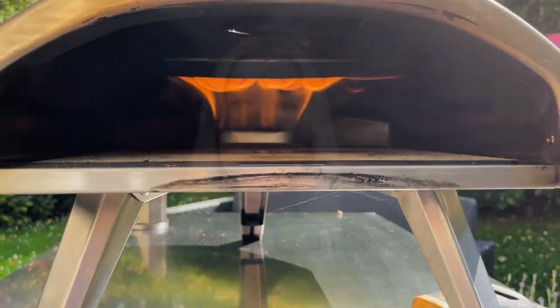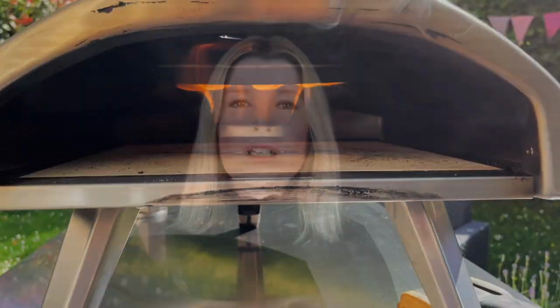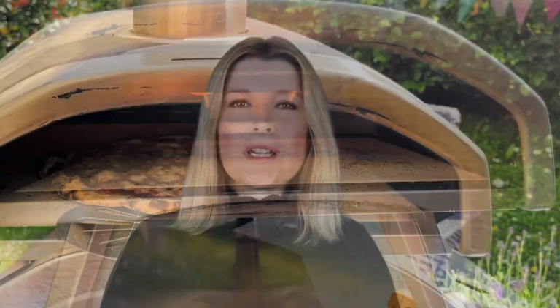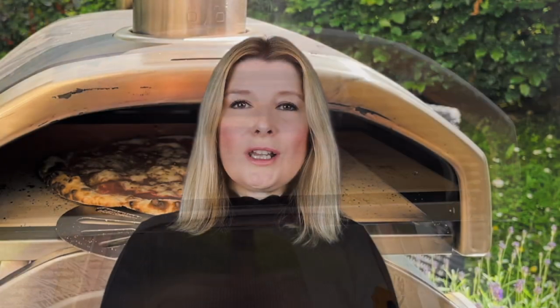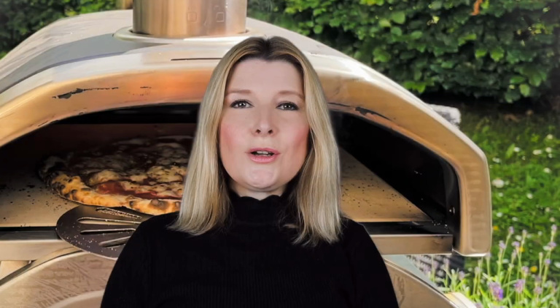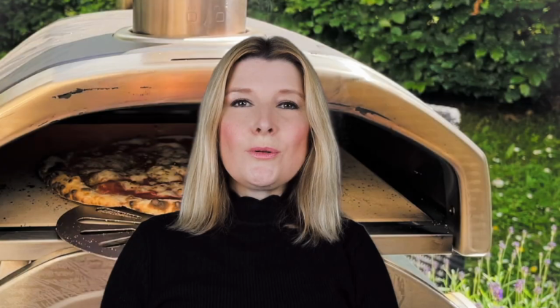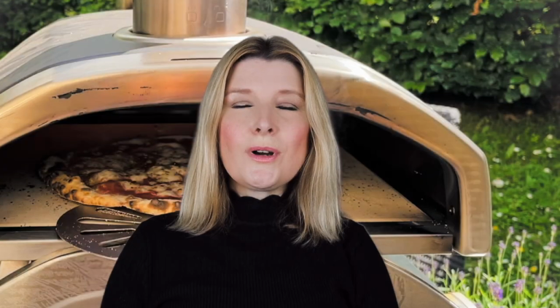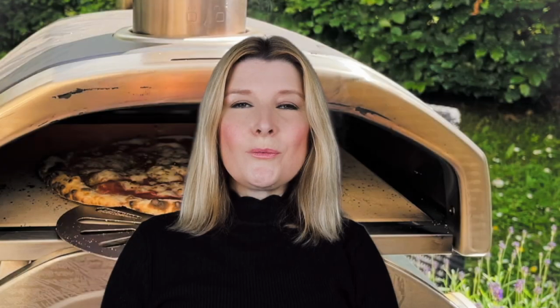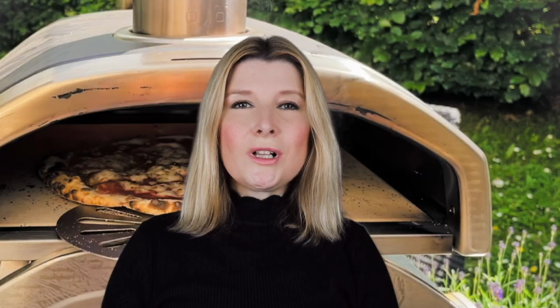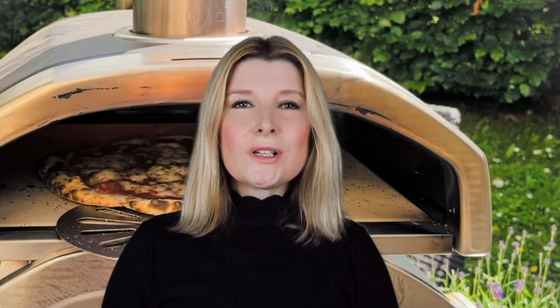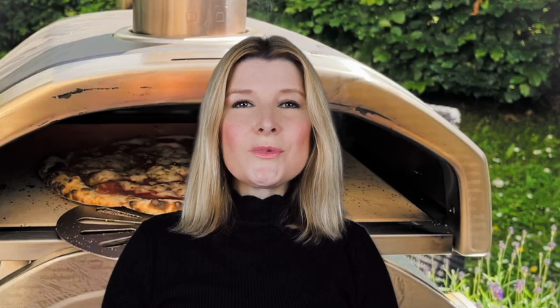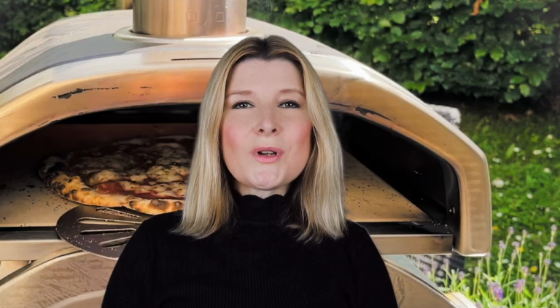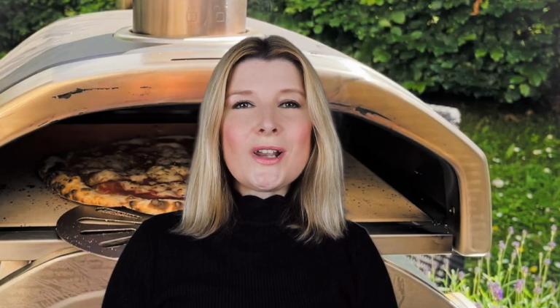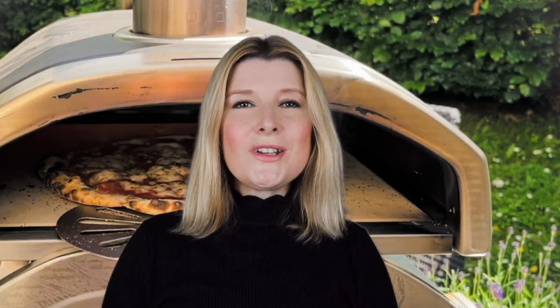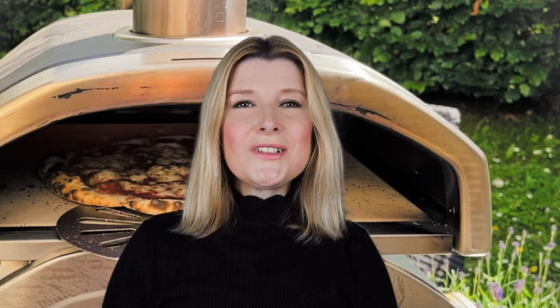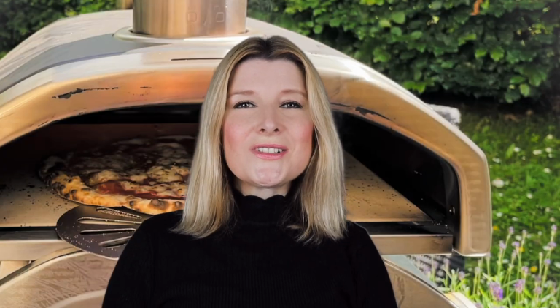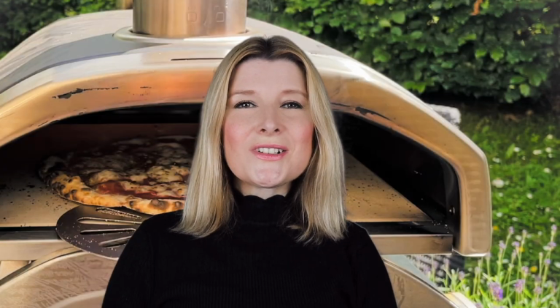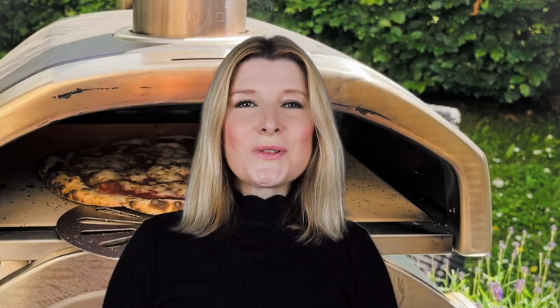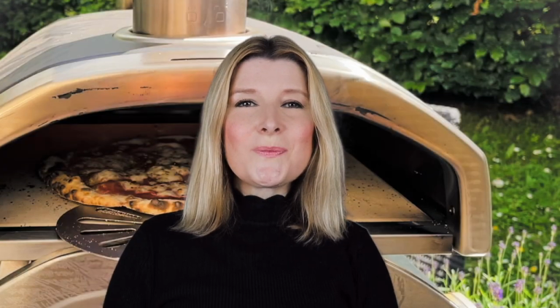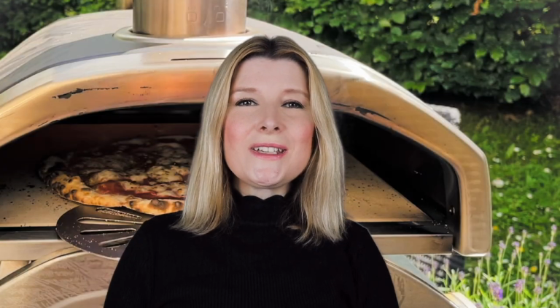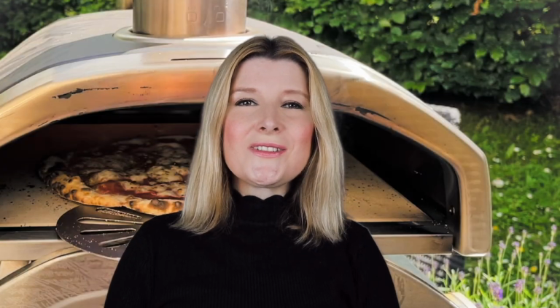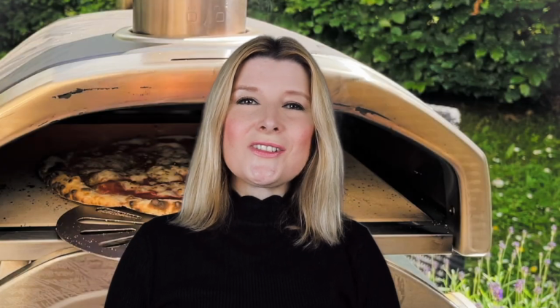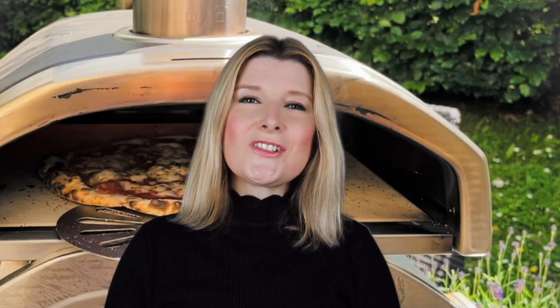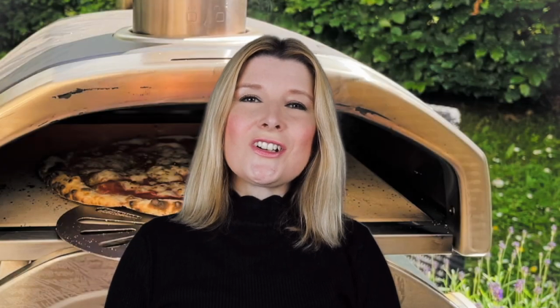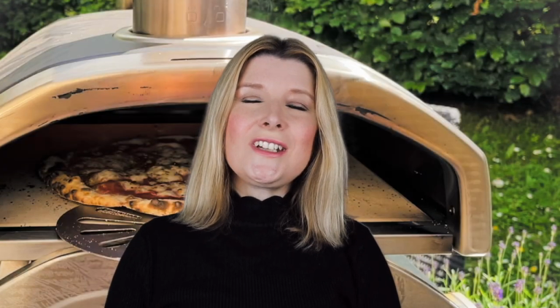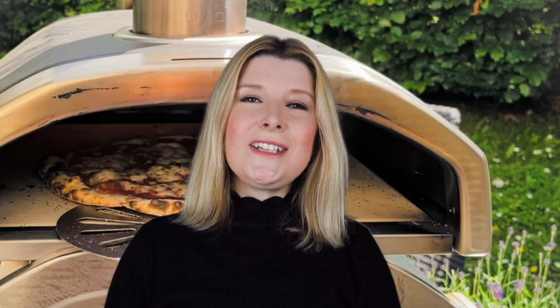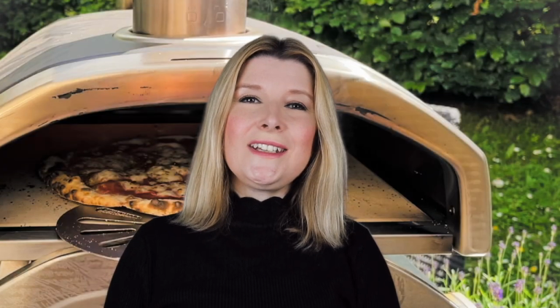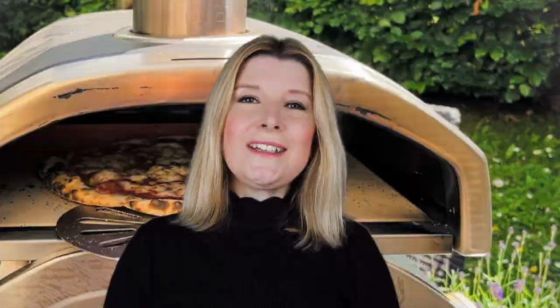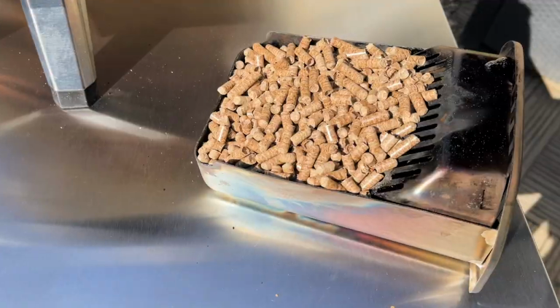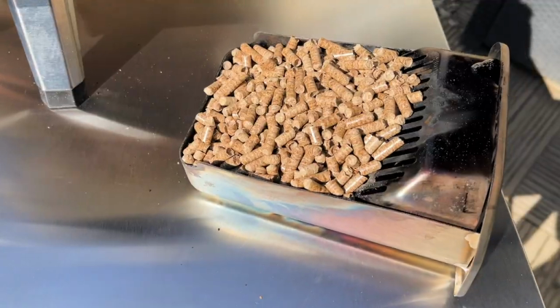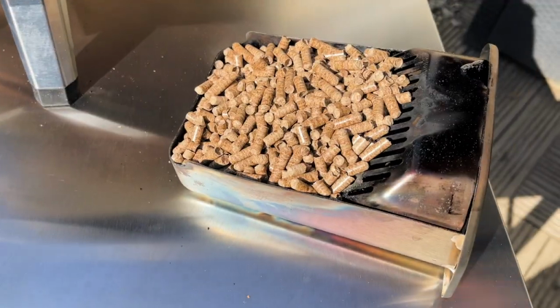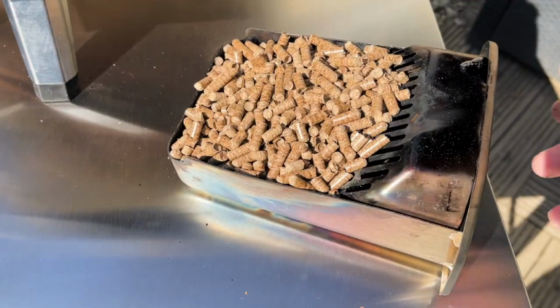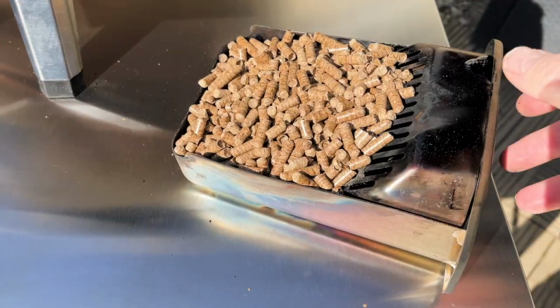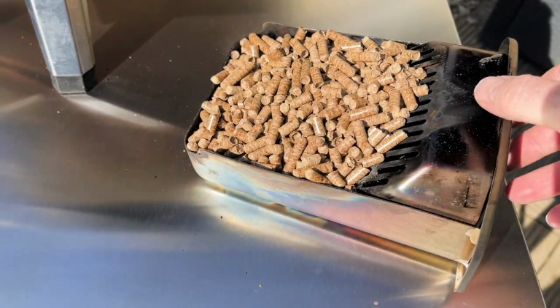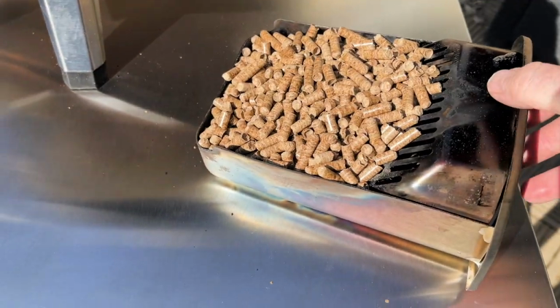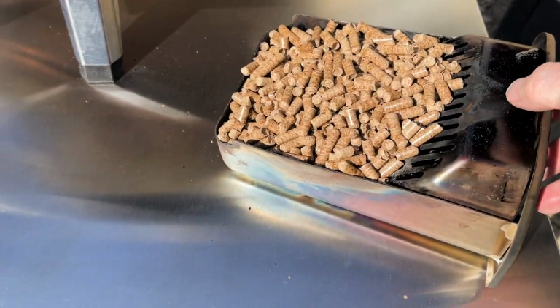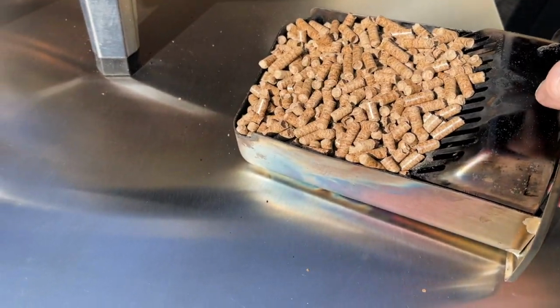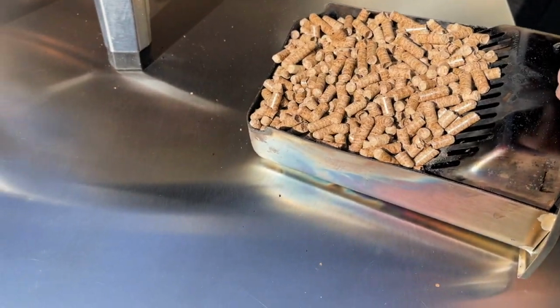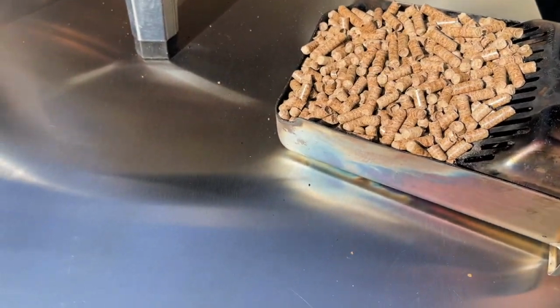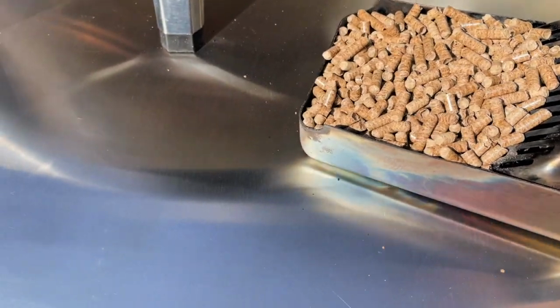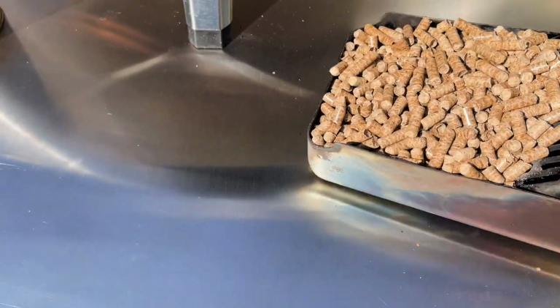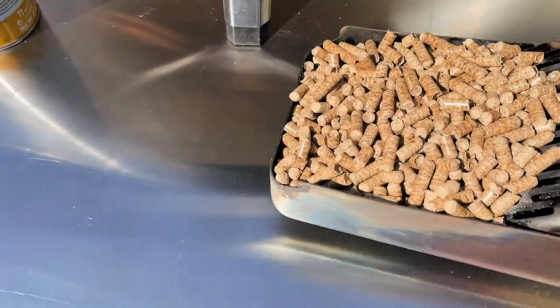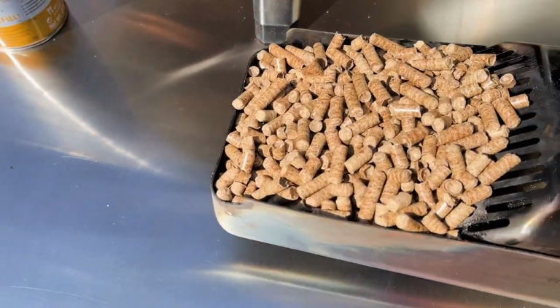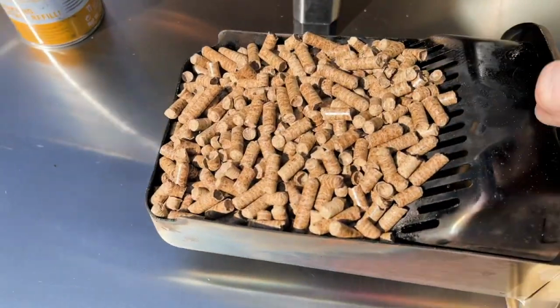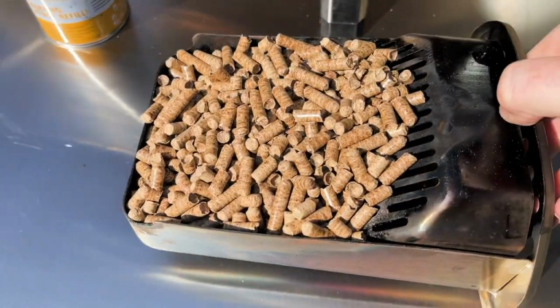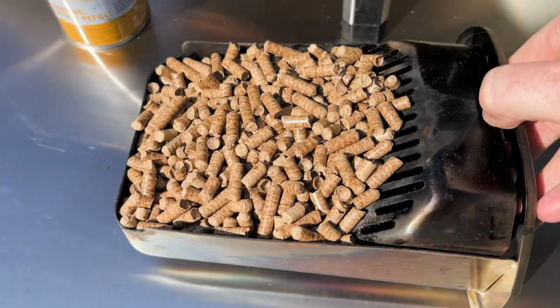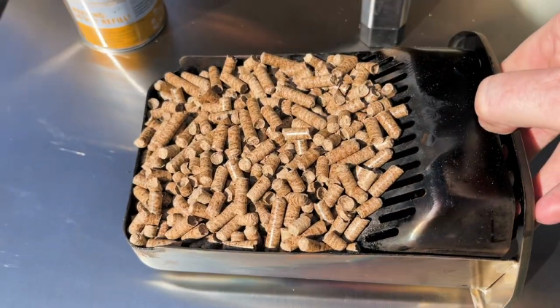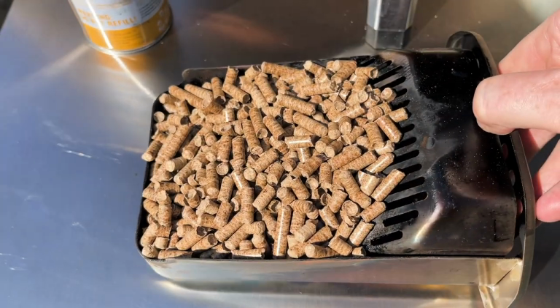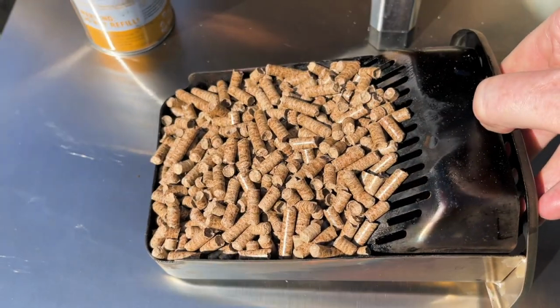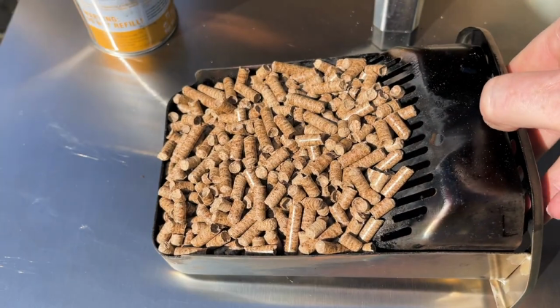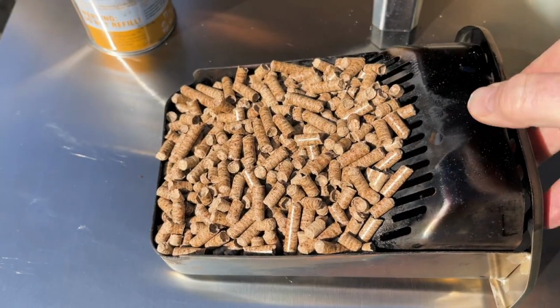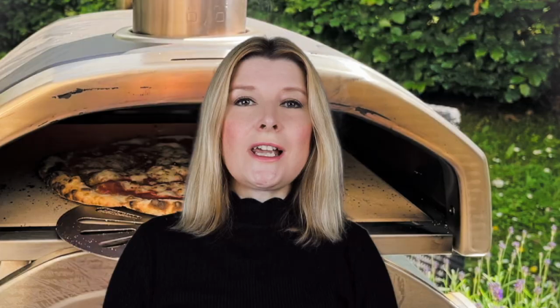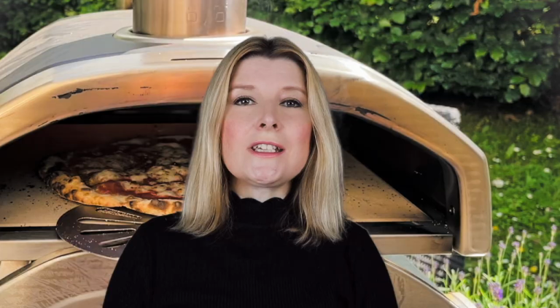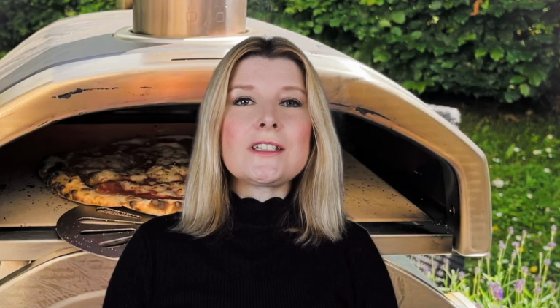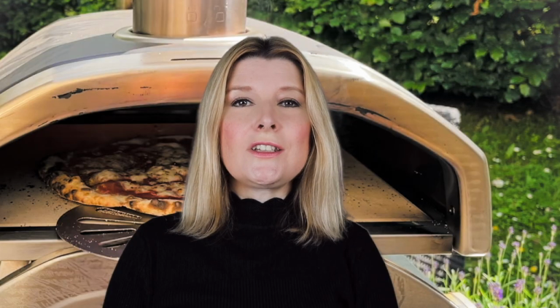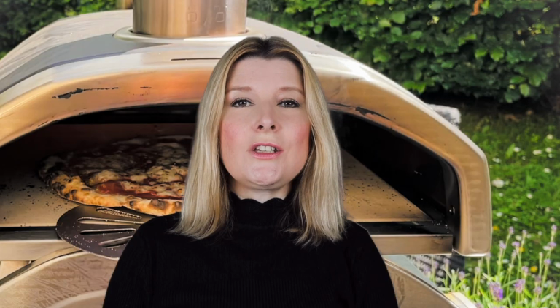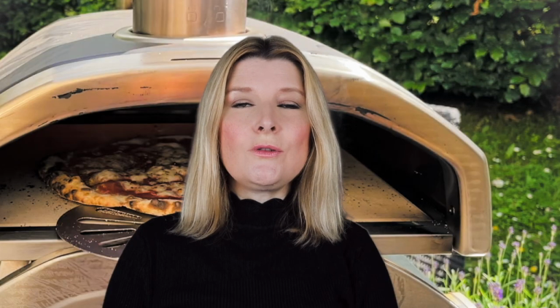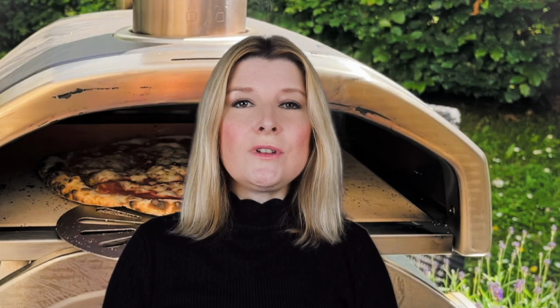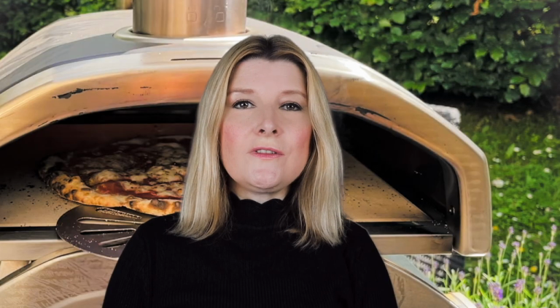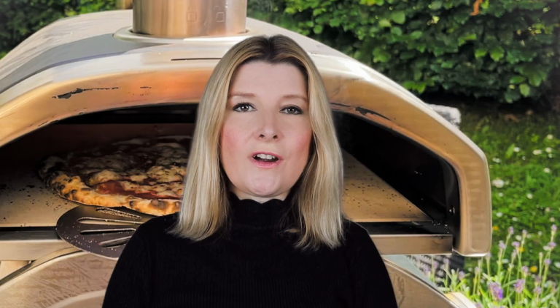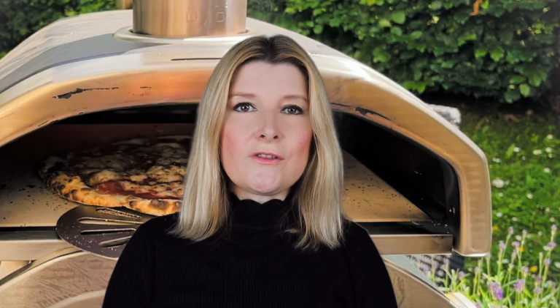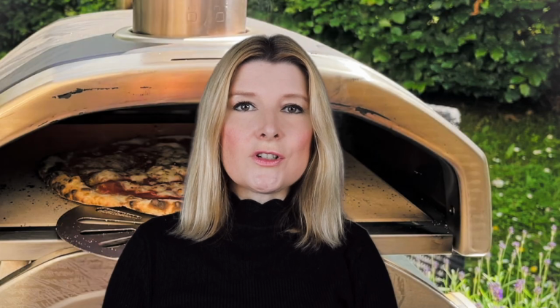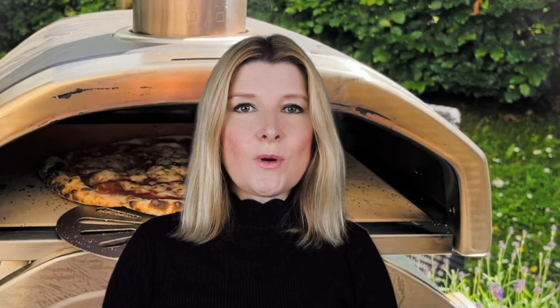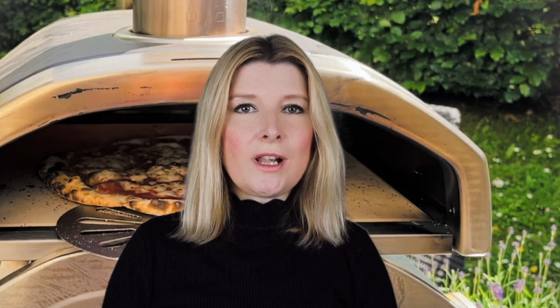Hello and welcome to our learning to cook pizza journey. Today I'm going to go step-by-step through how I light the Uni Firera 12.